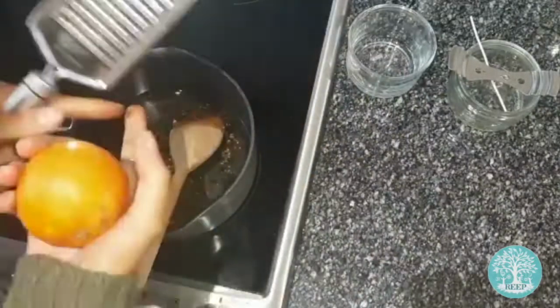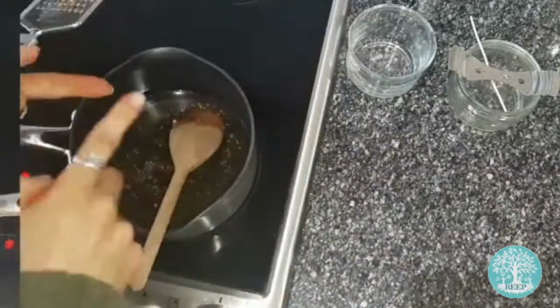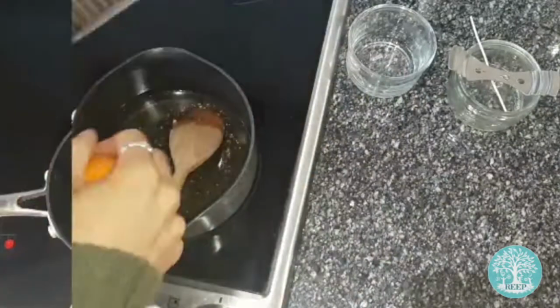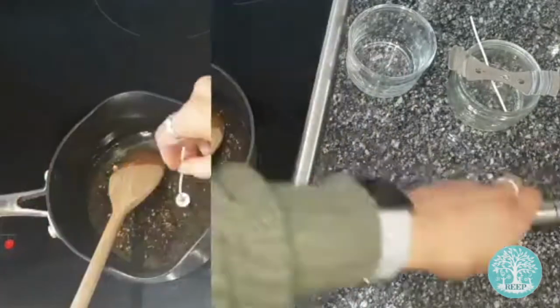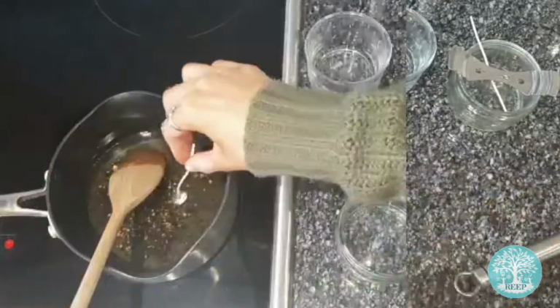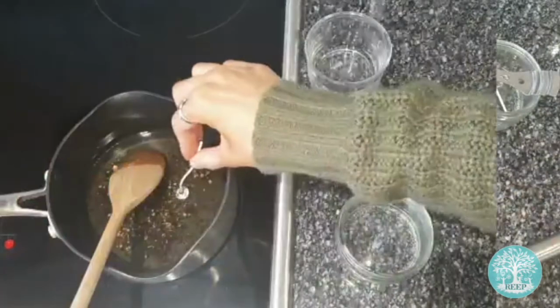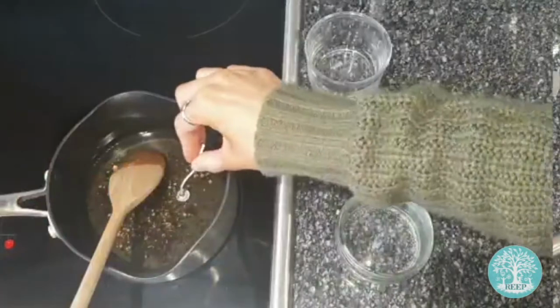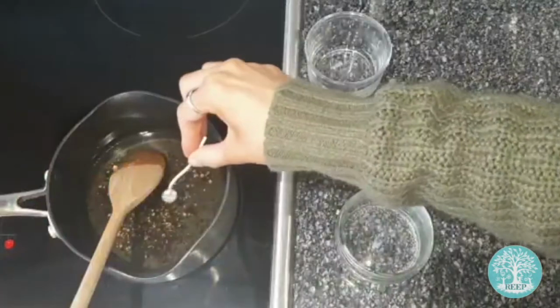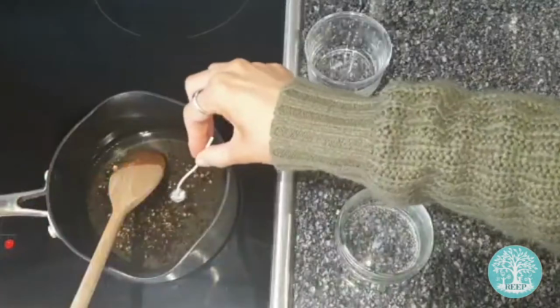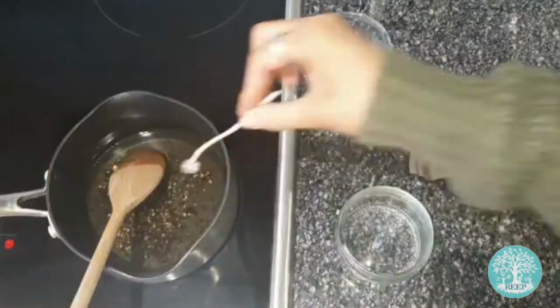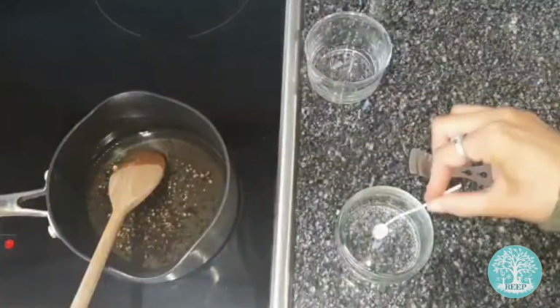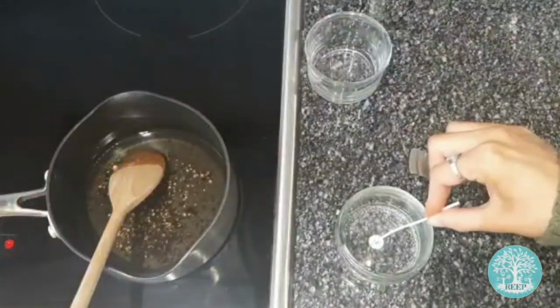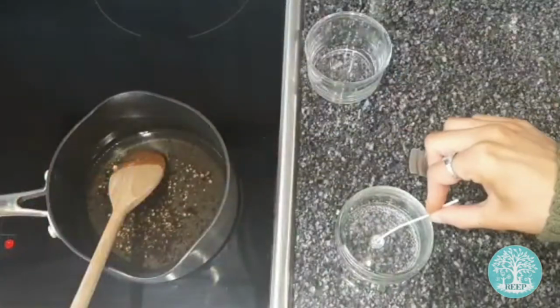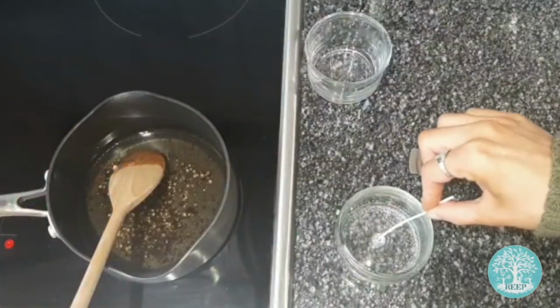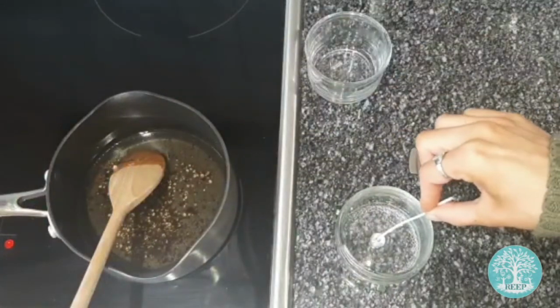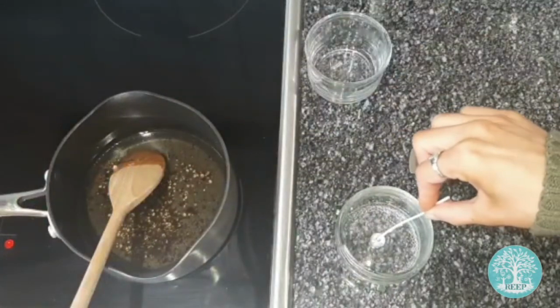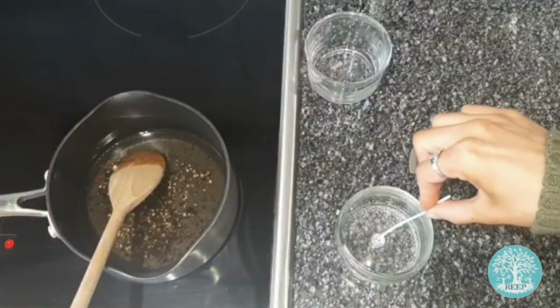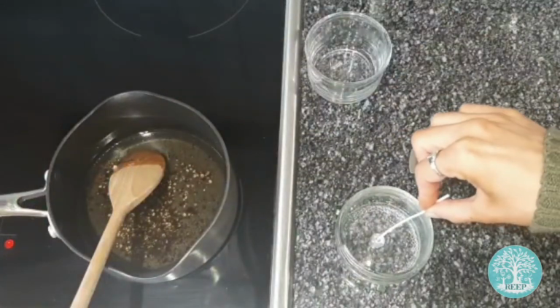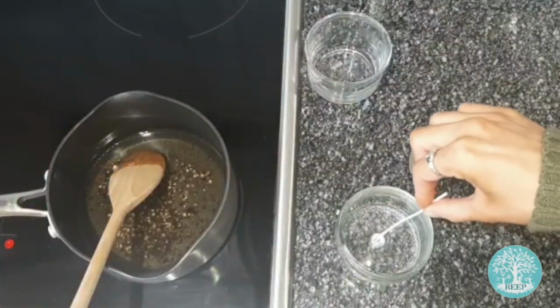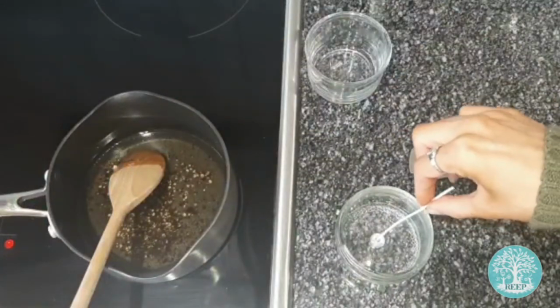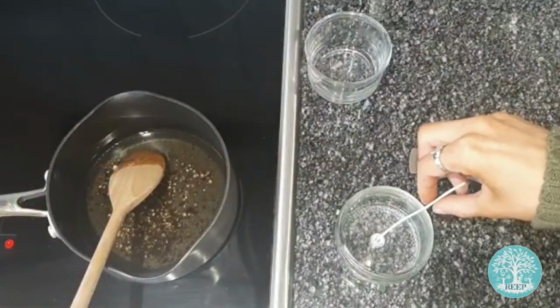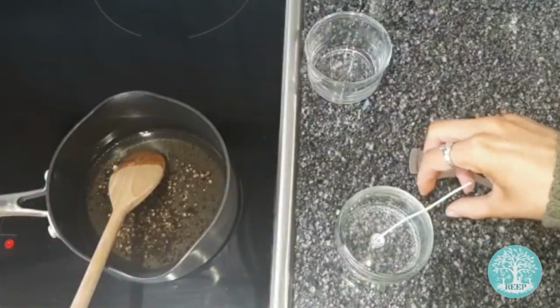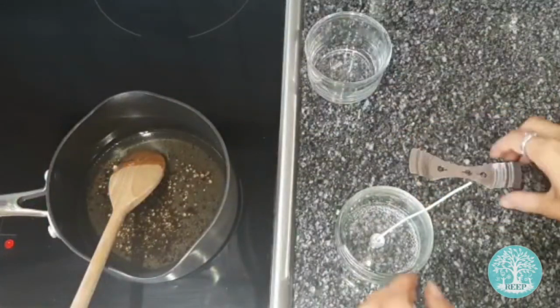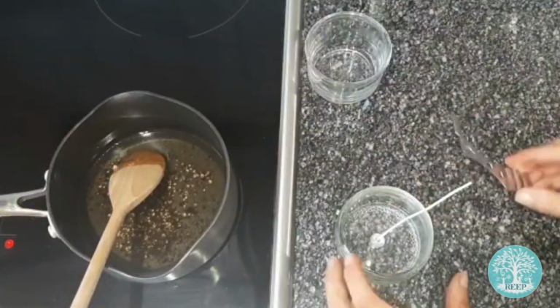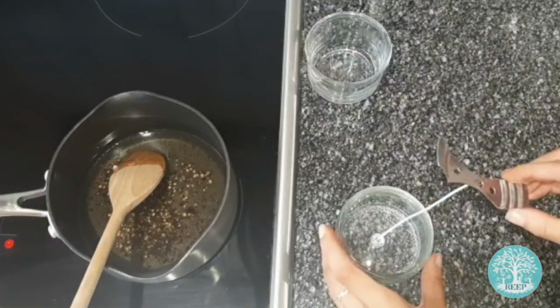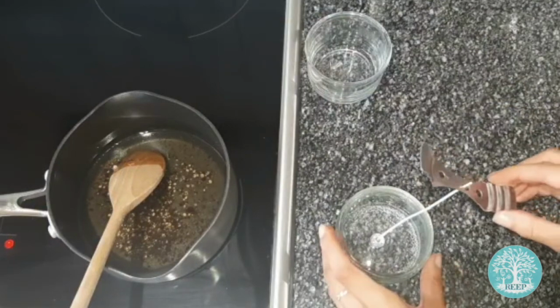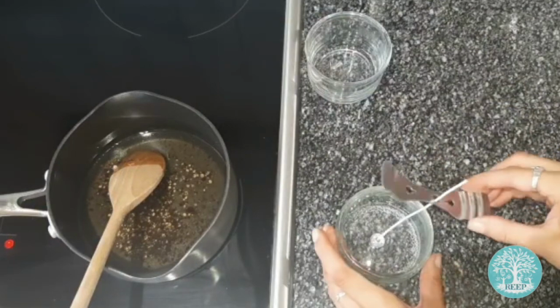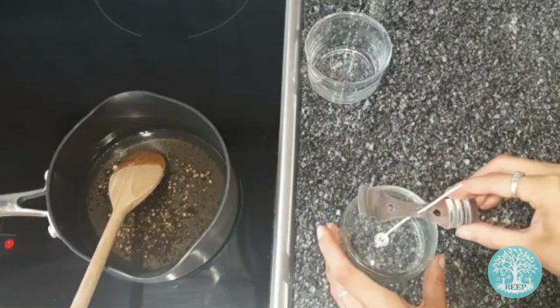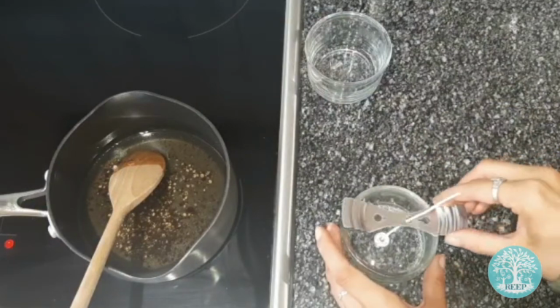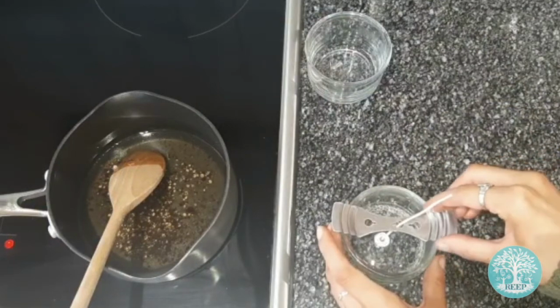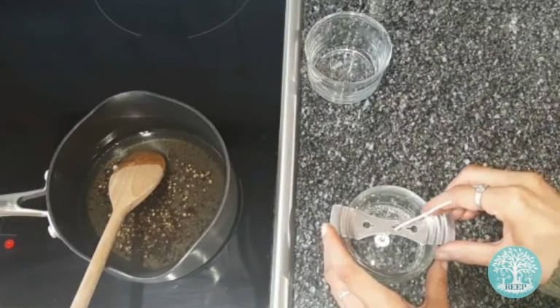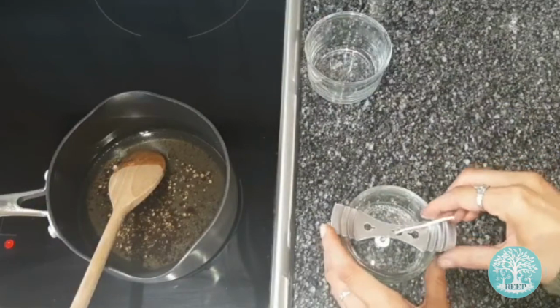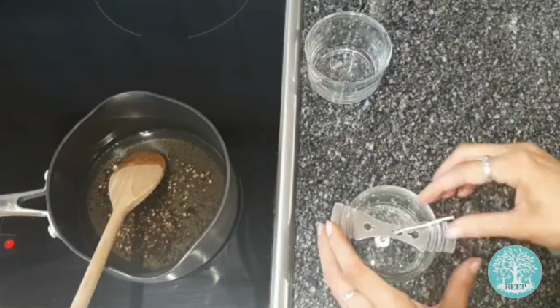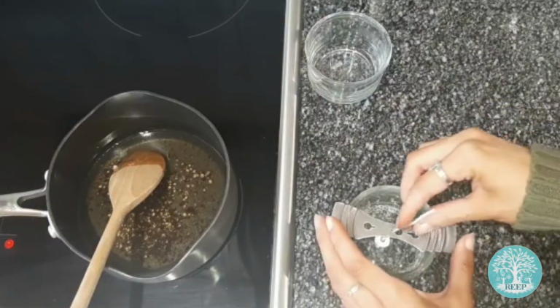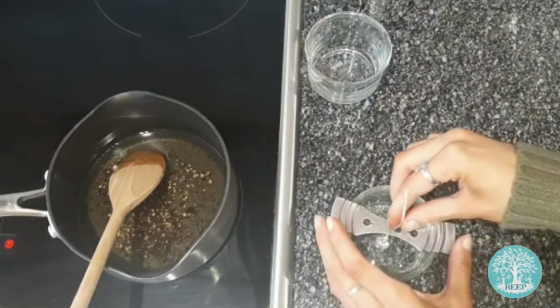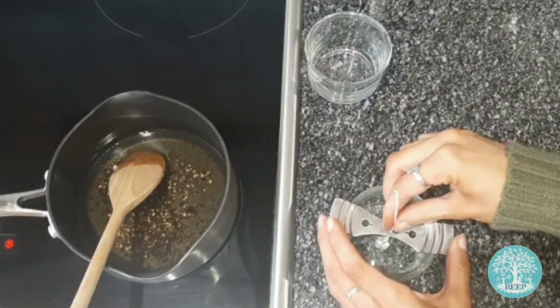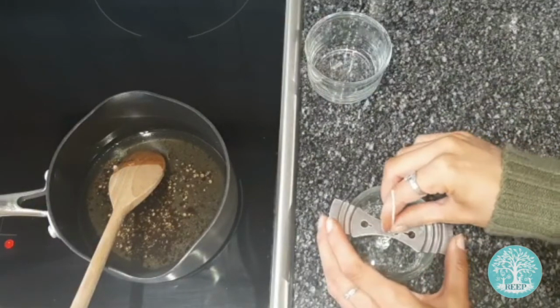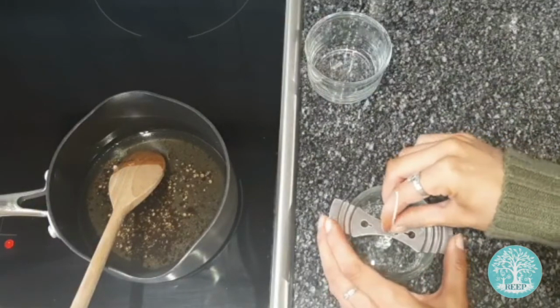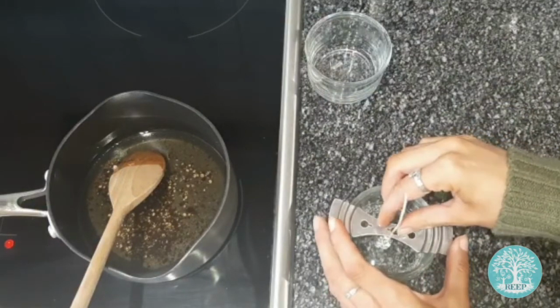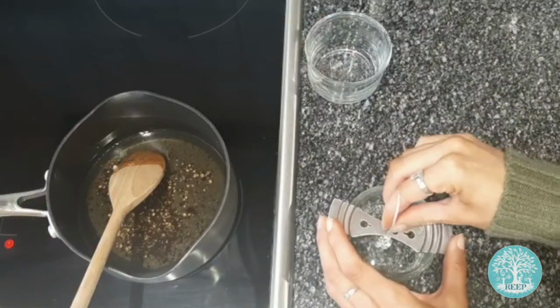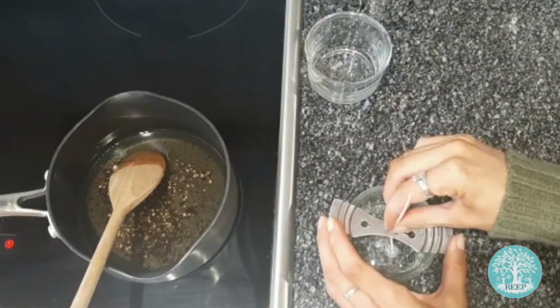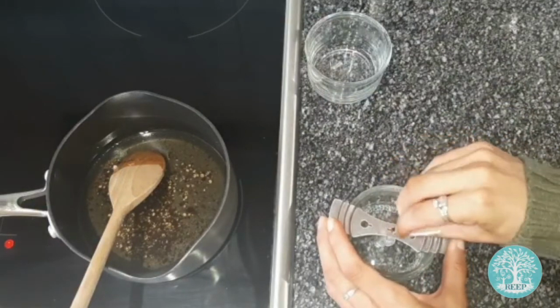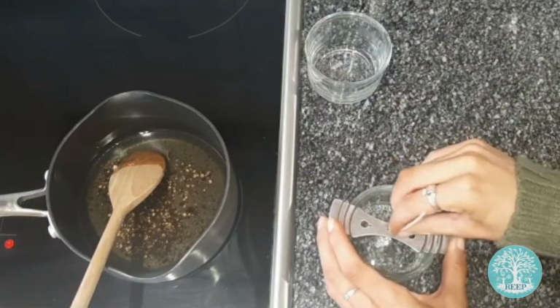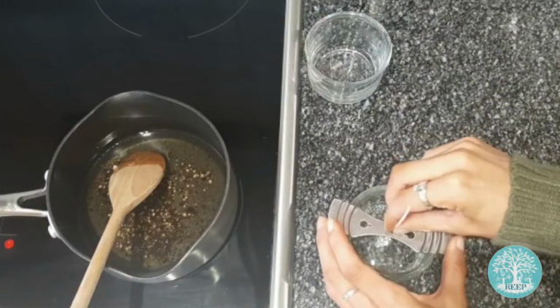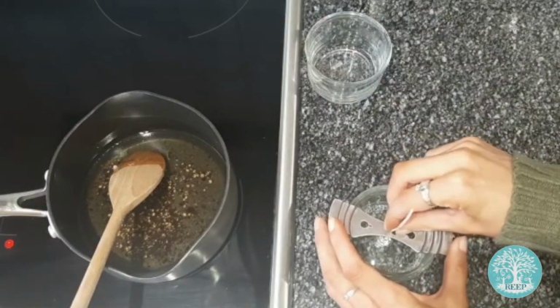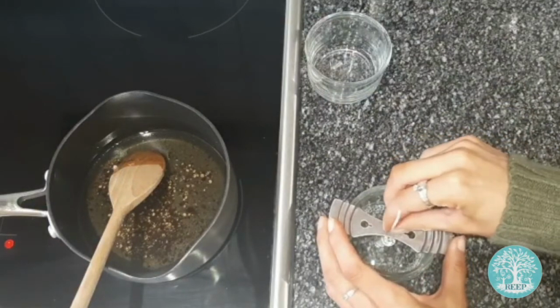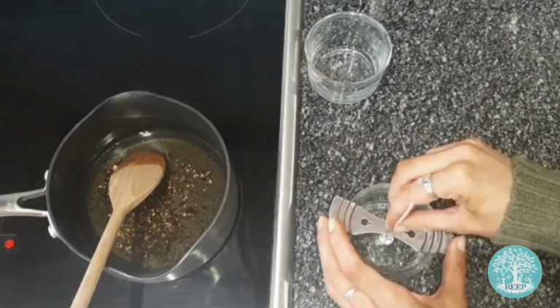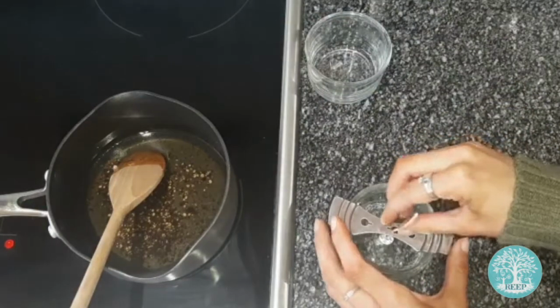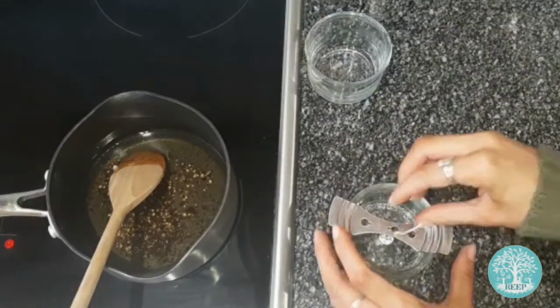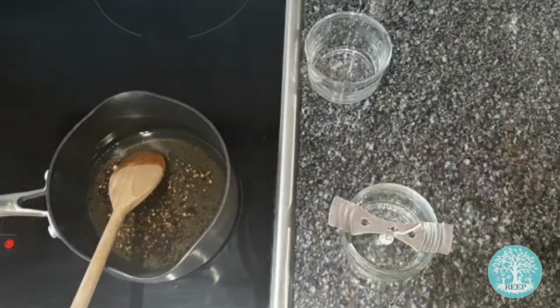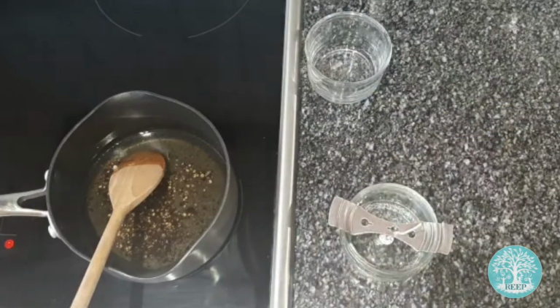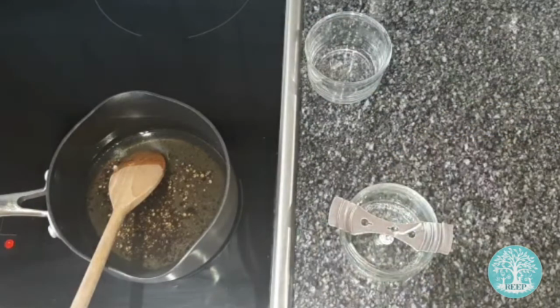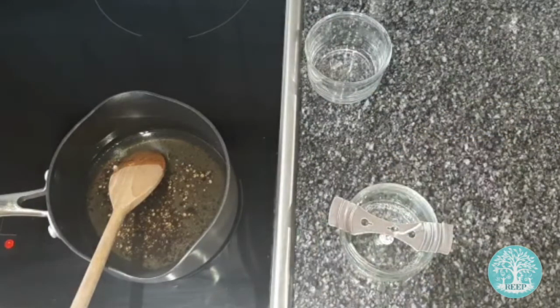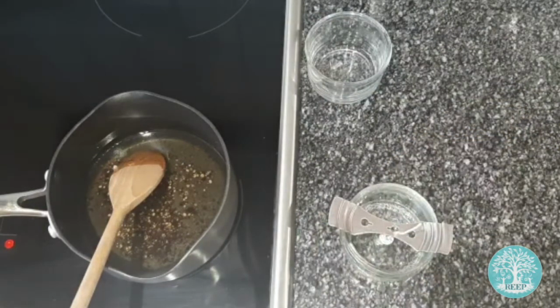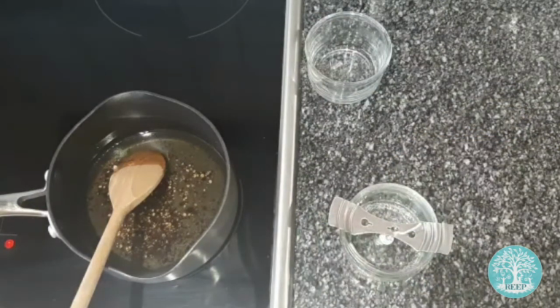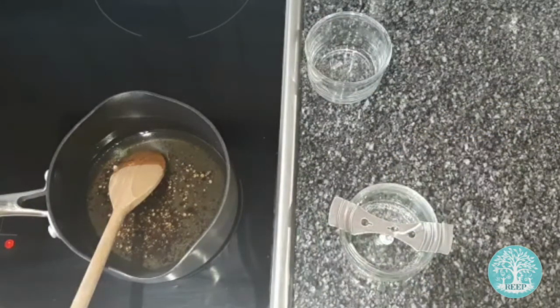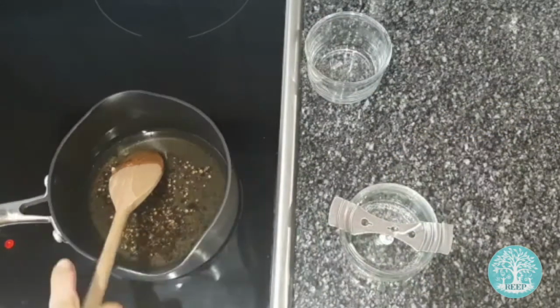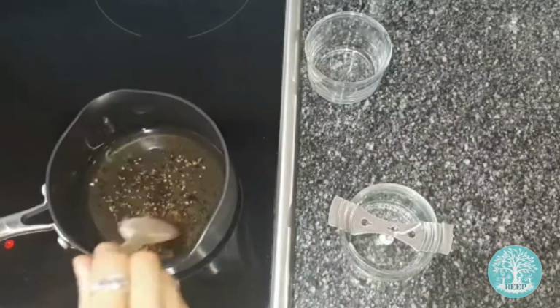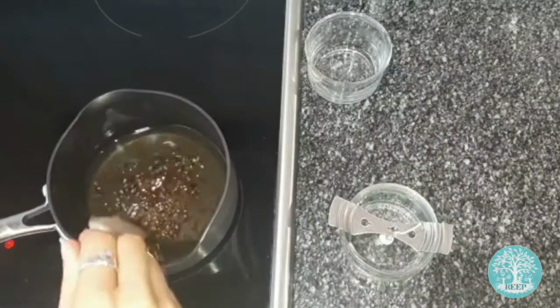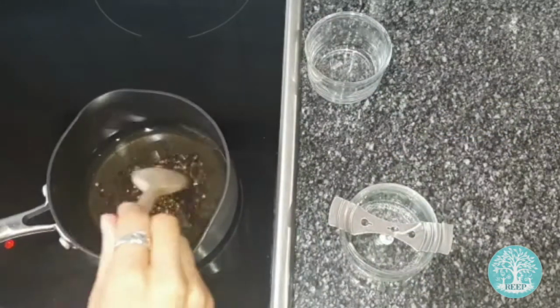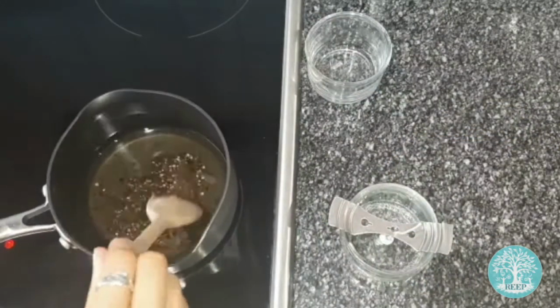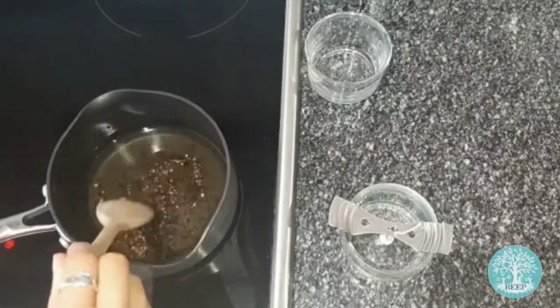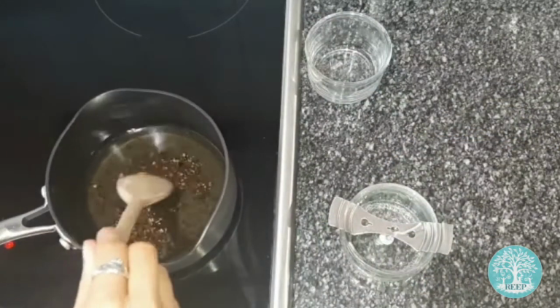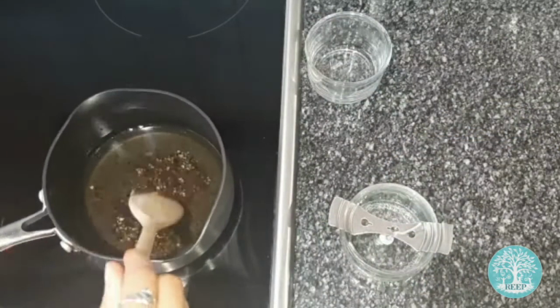Dip the metal end of your candle wick into the melted wax and stick it in the centre of the base of the jar, using a wick support to keep it vertical.